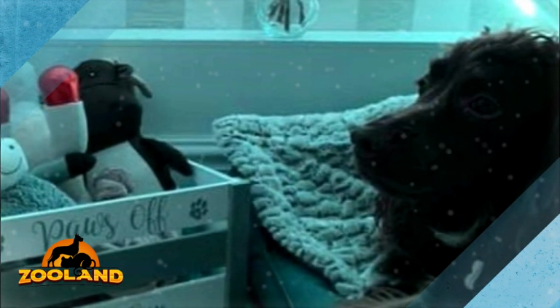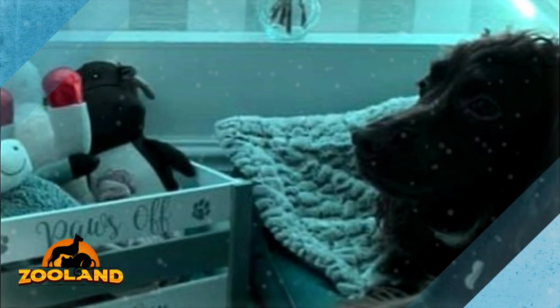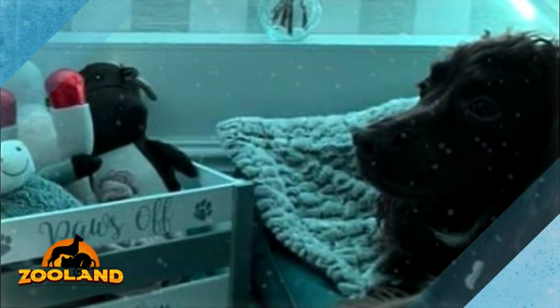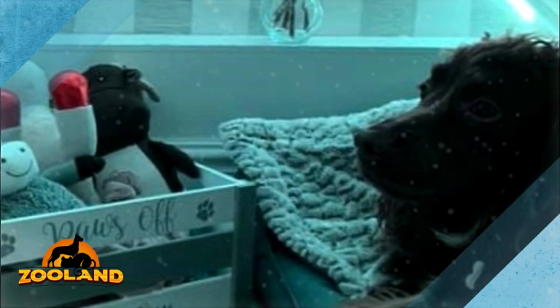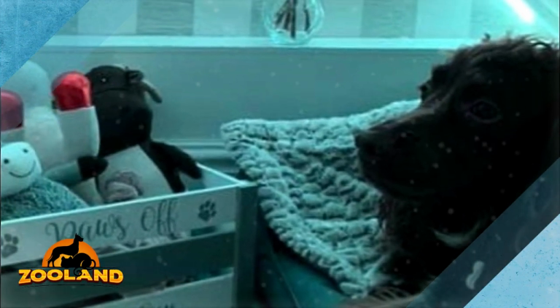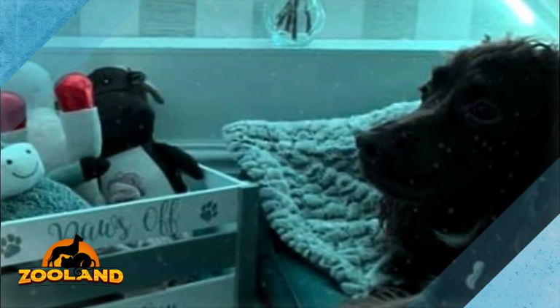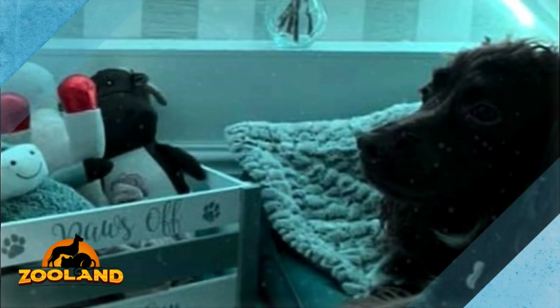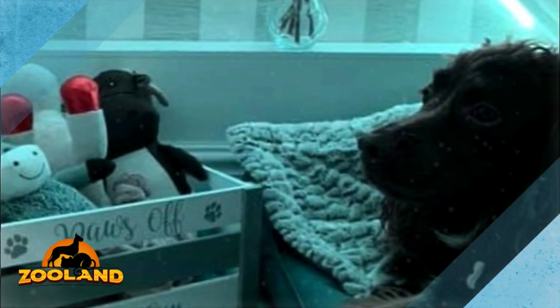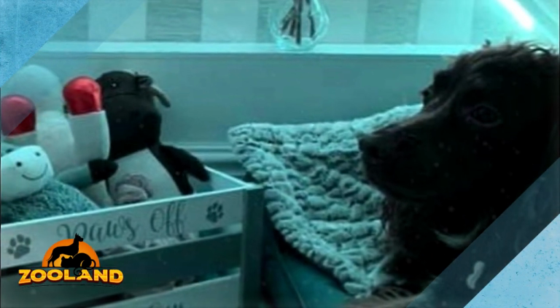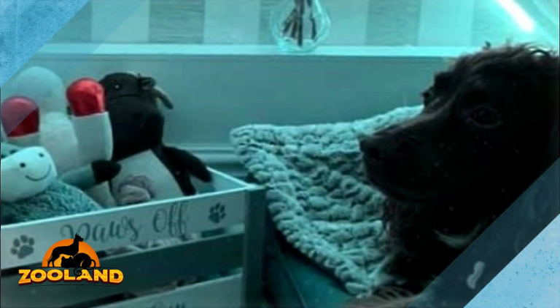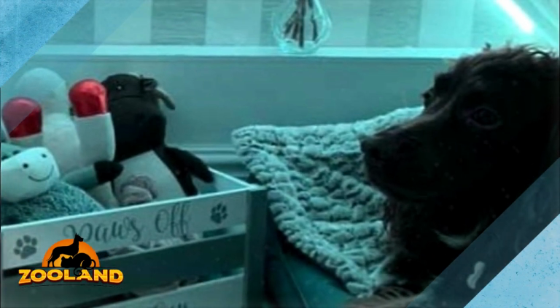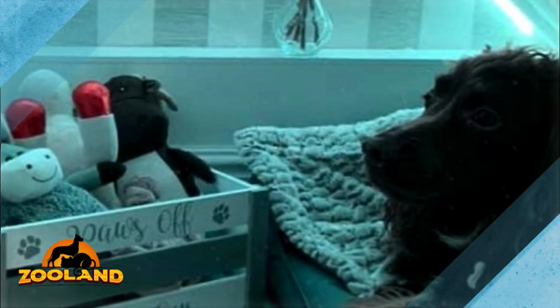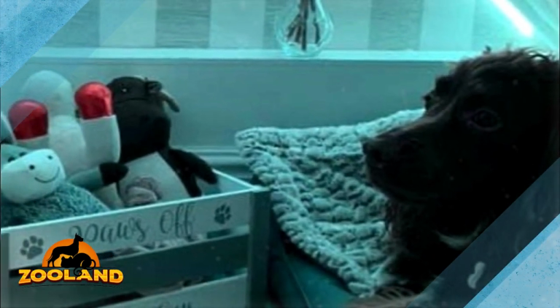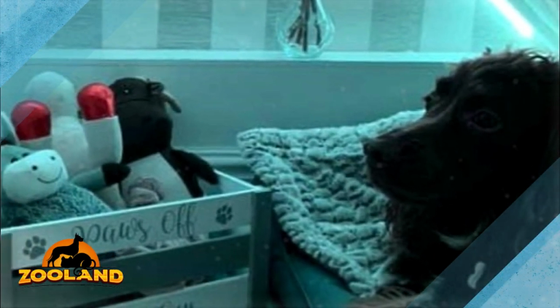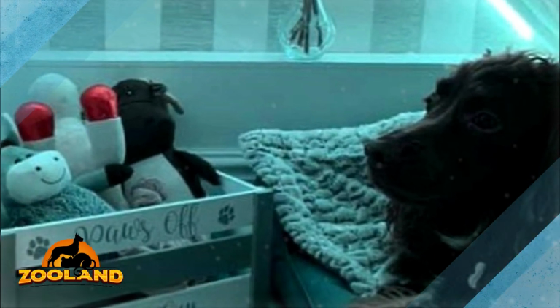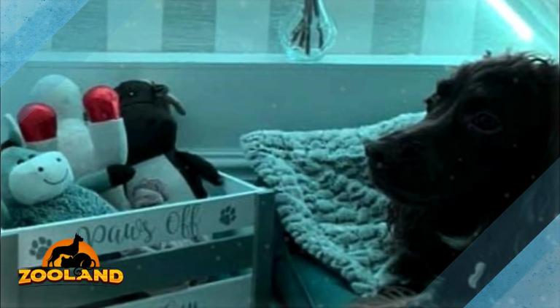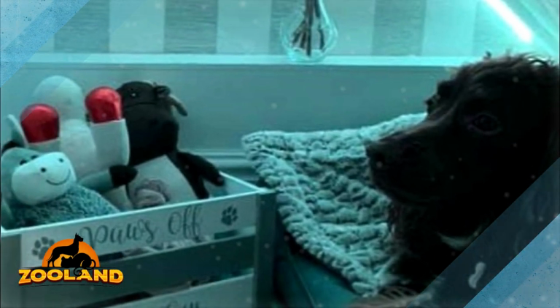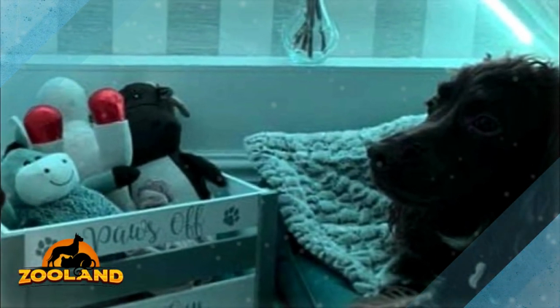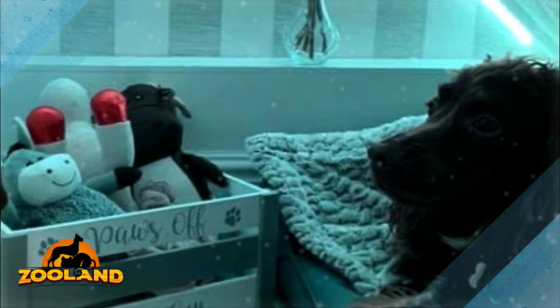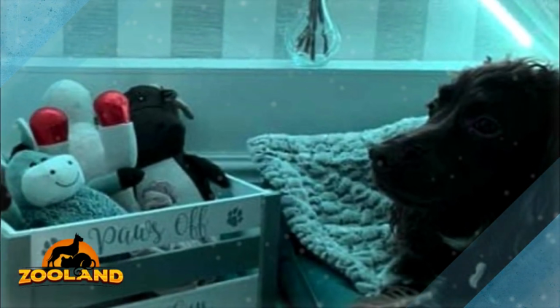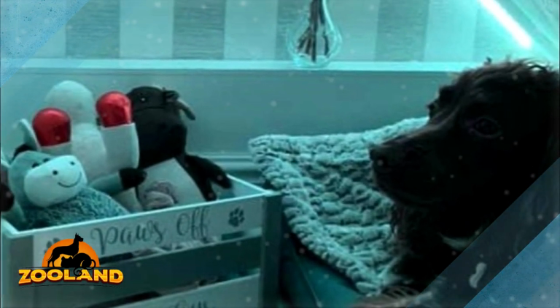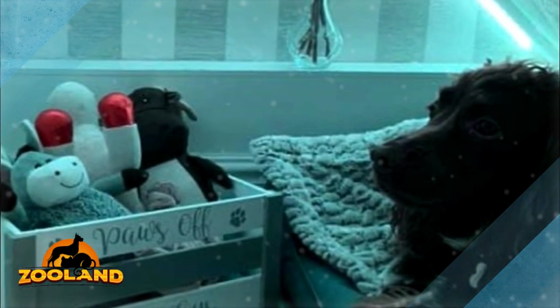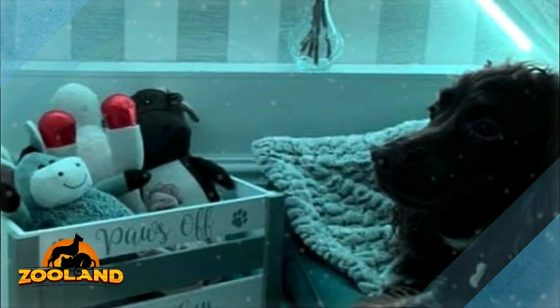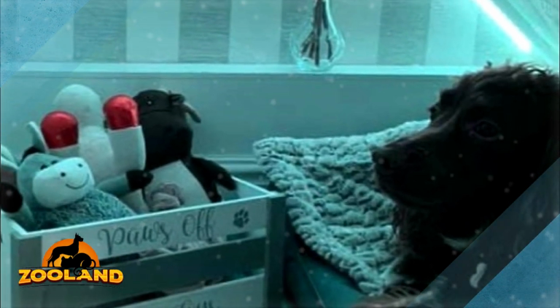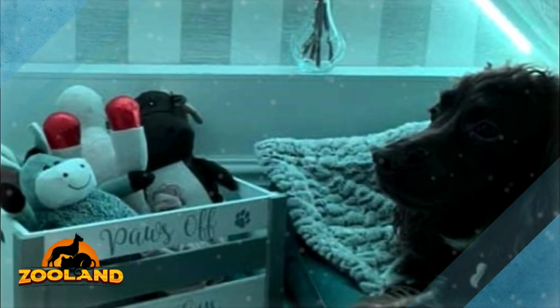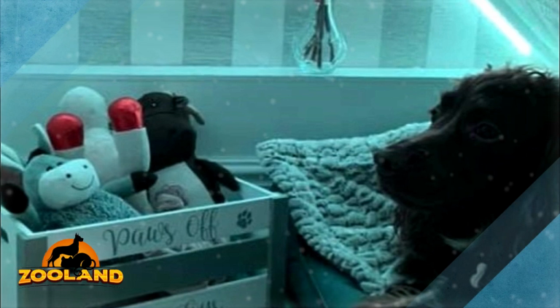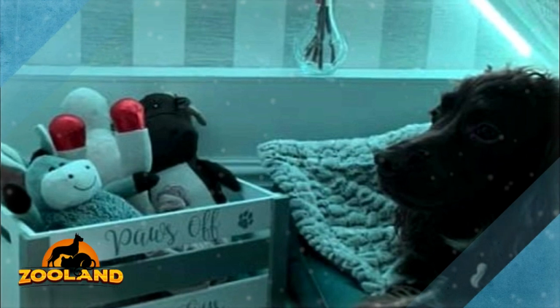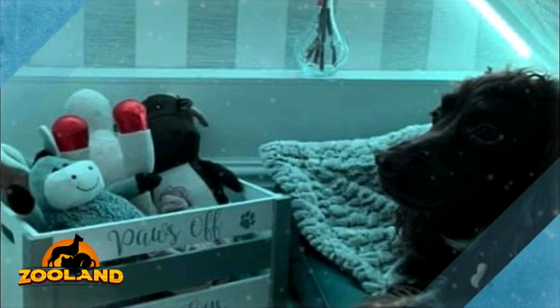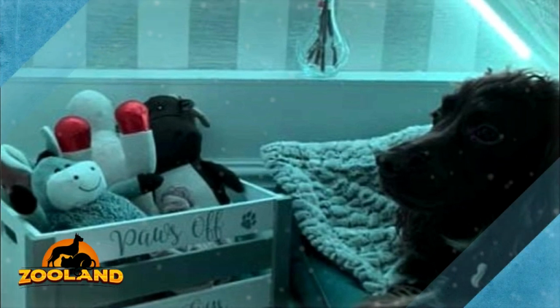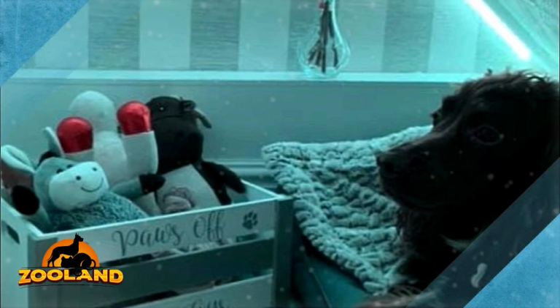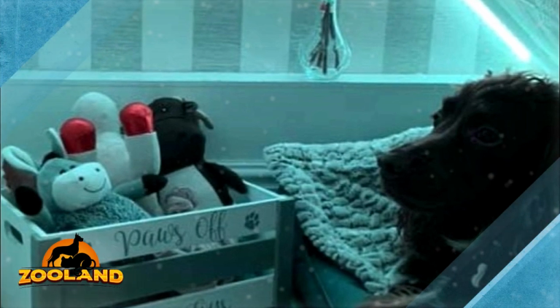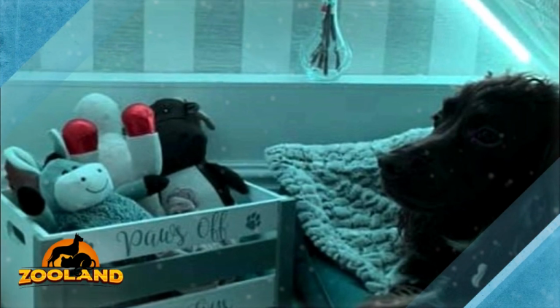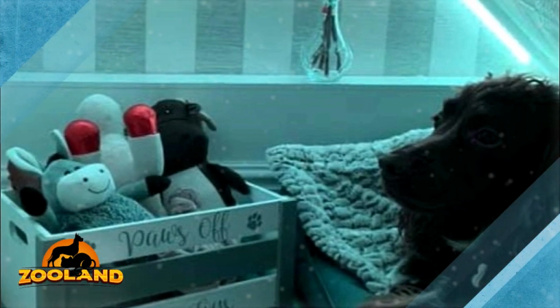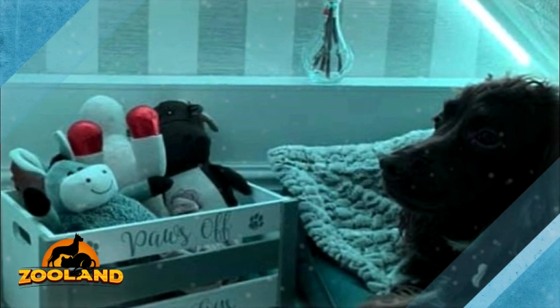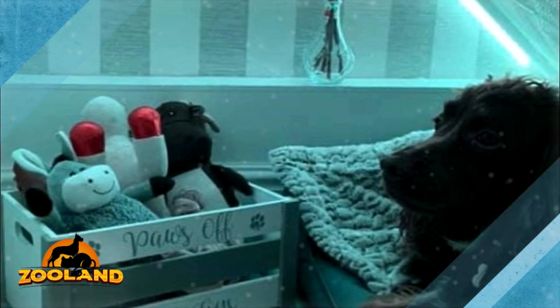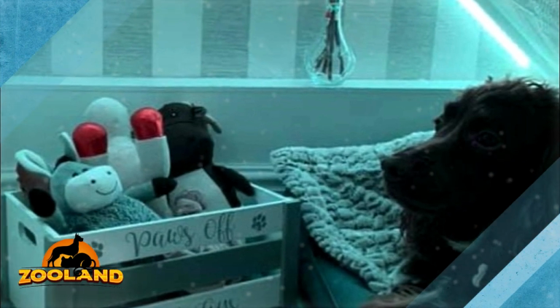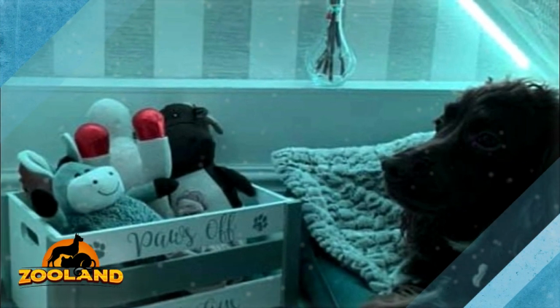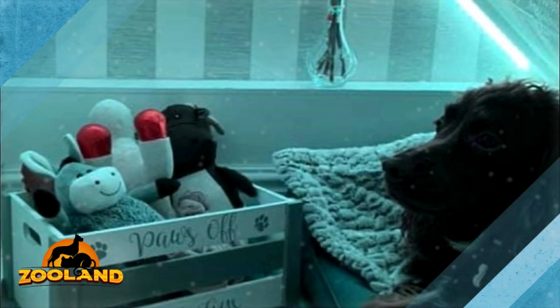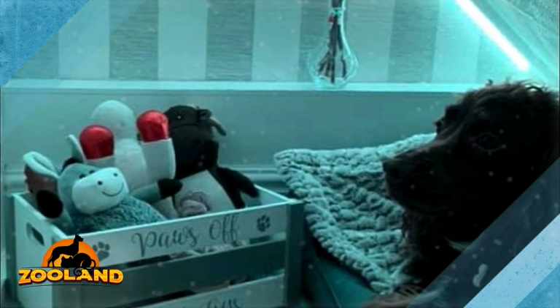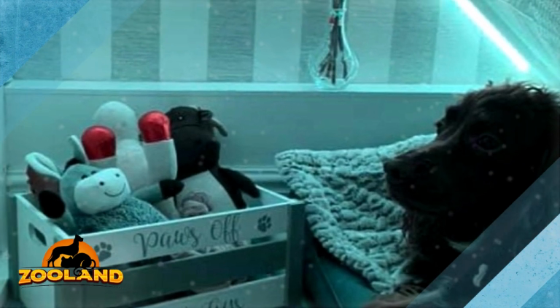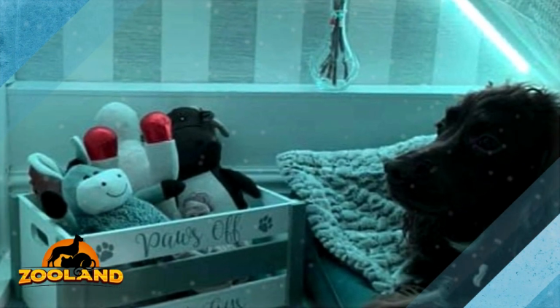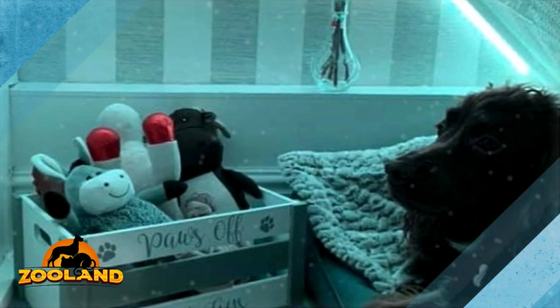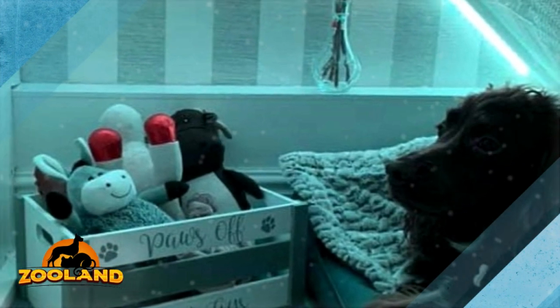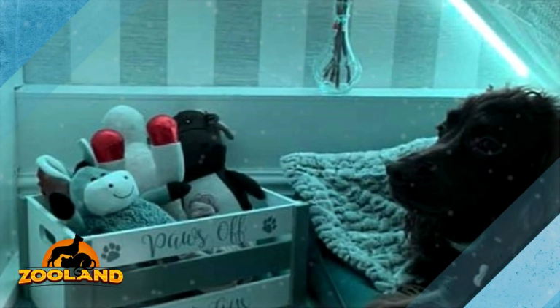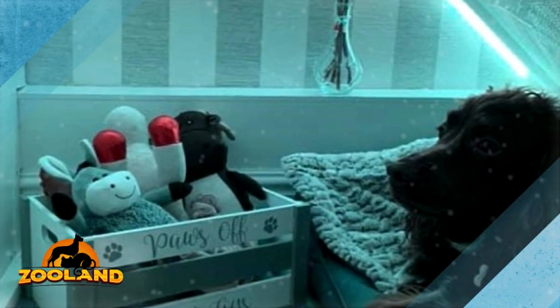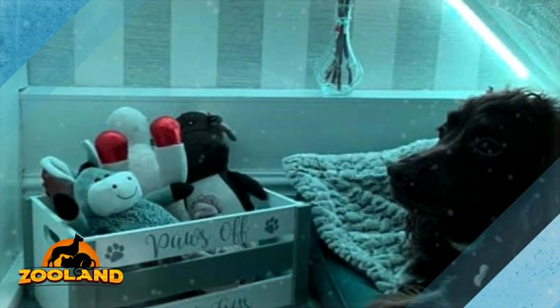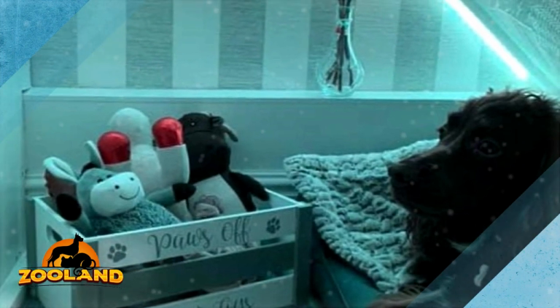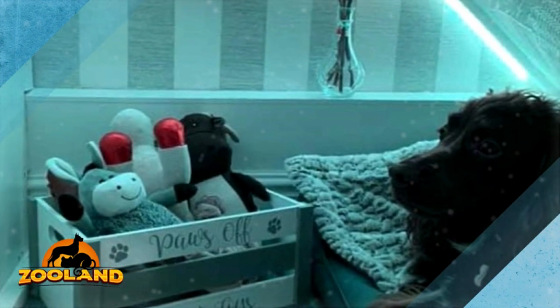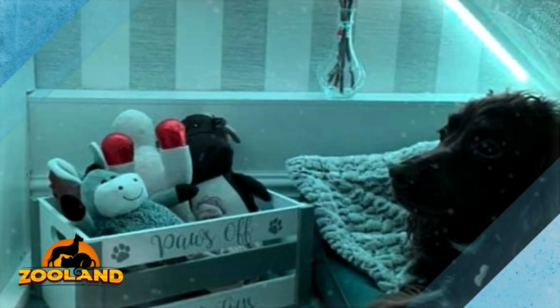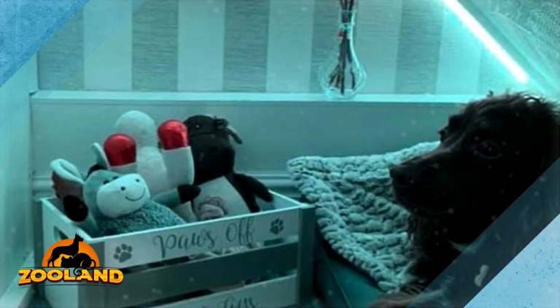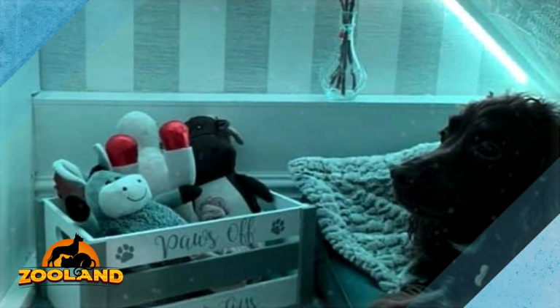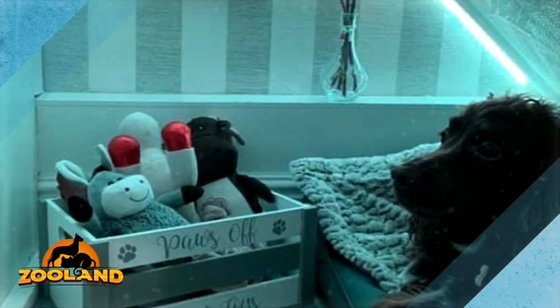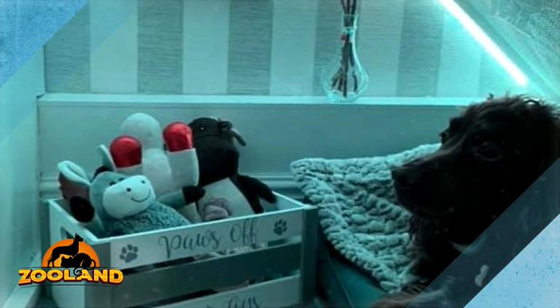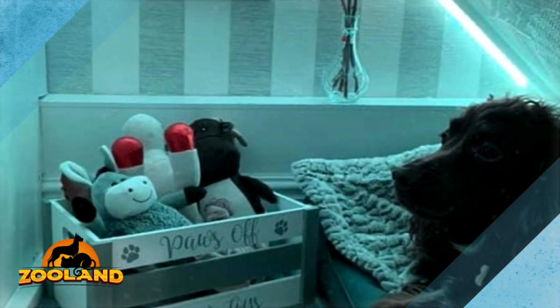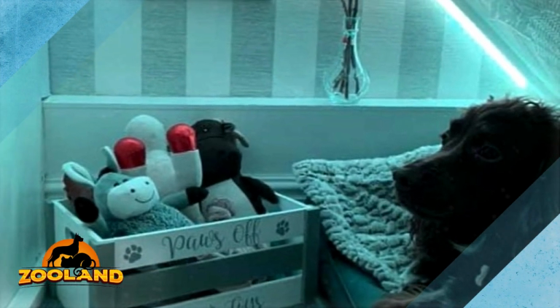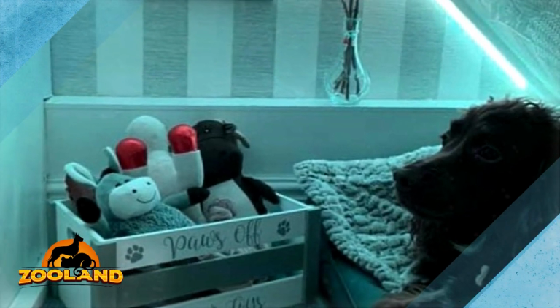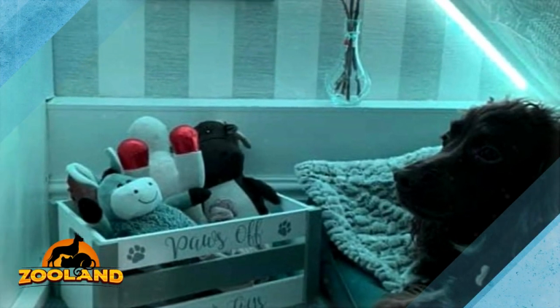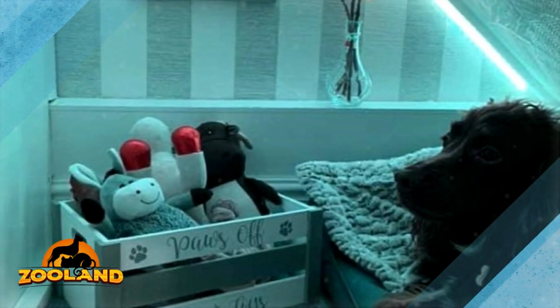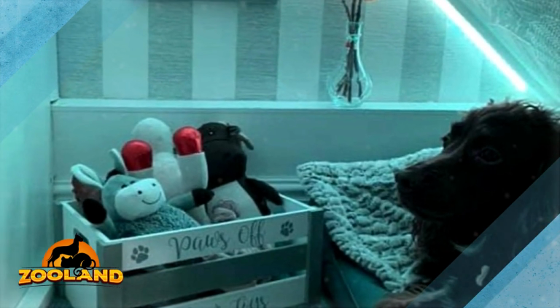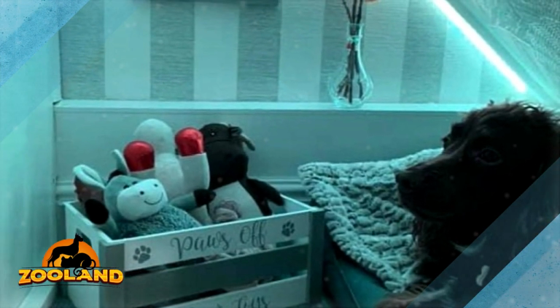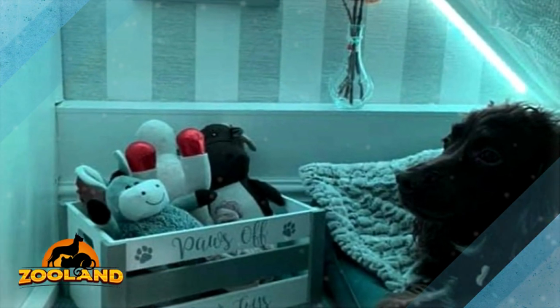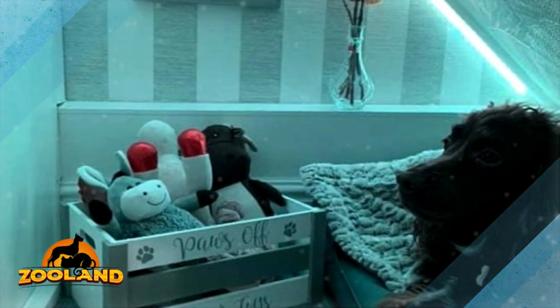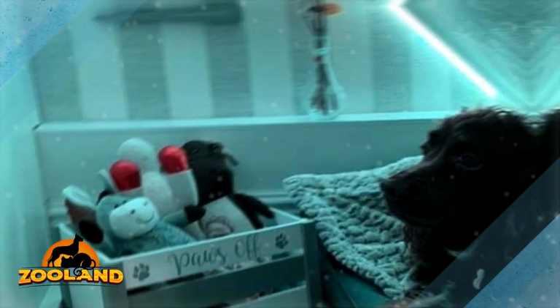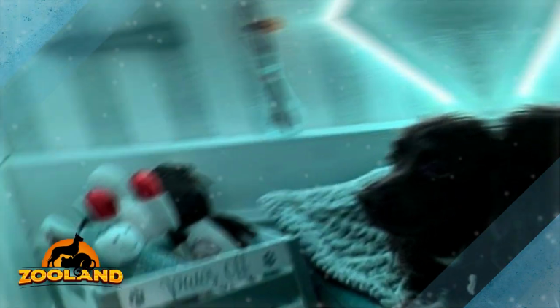Hammond posted pictures of the project on the Facebook group 'Mrs. Hinch Made Me Do It,' and the gorgeous room blew everyone away.